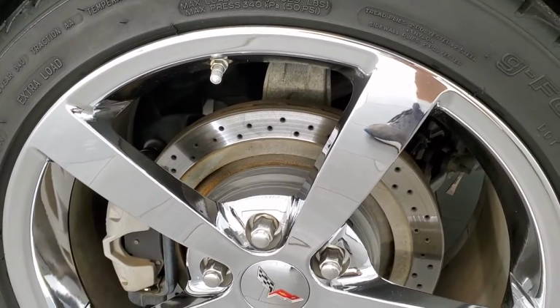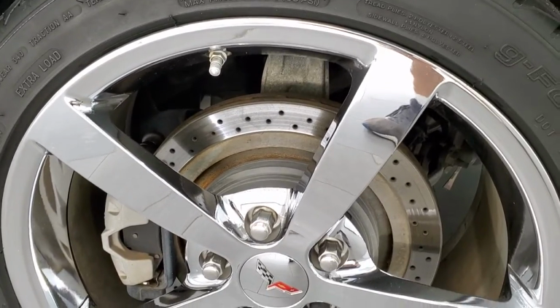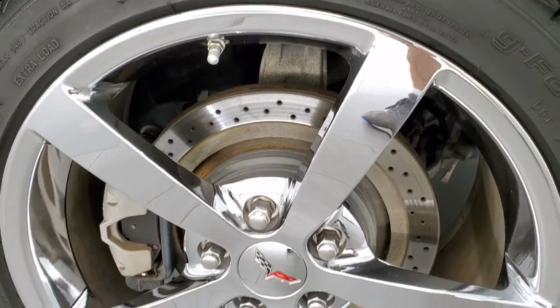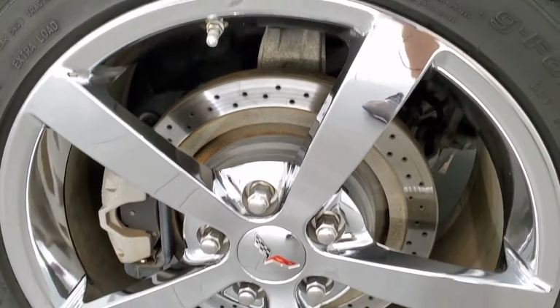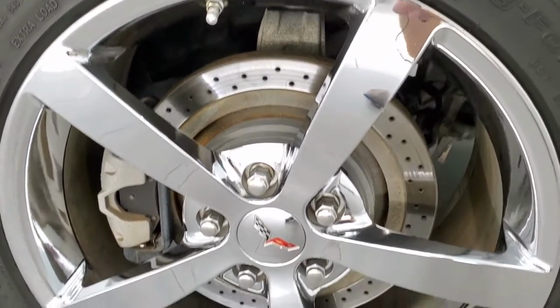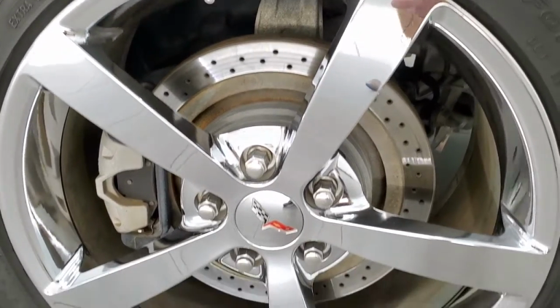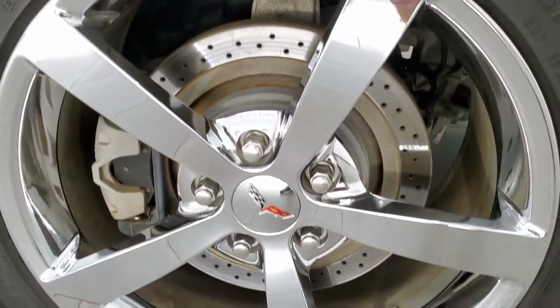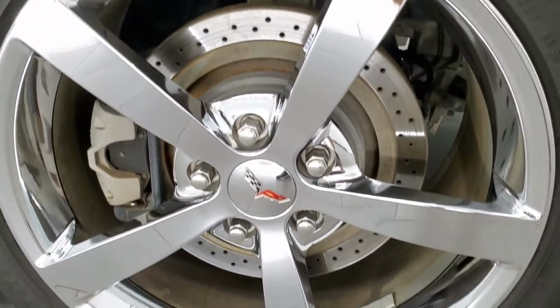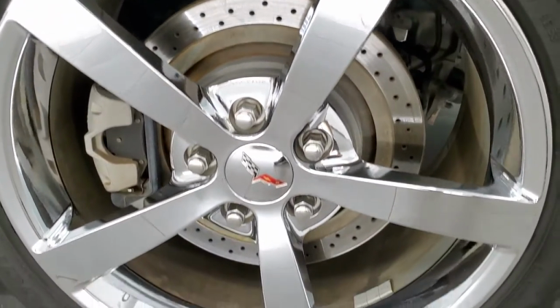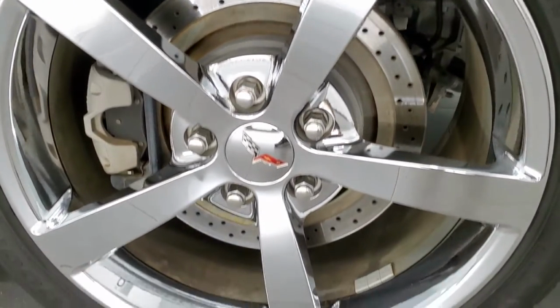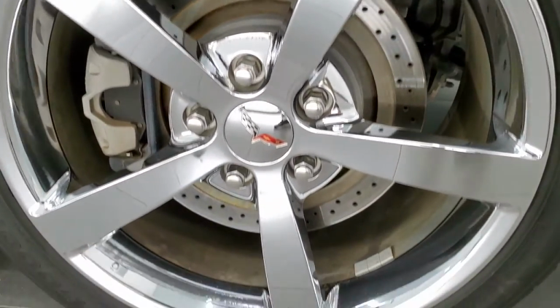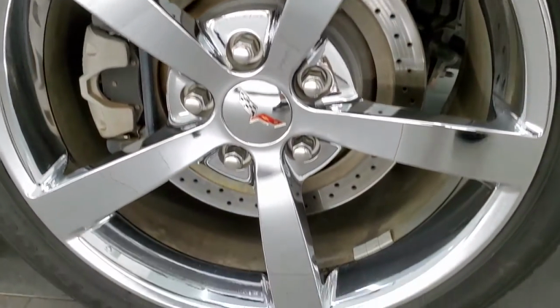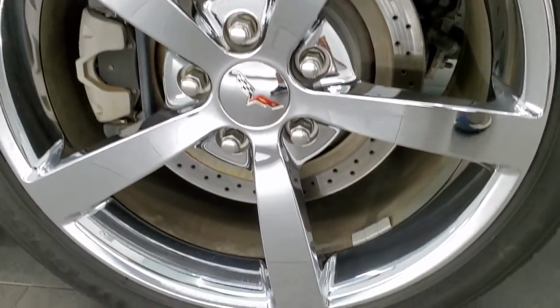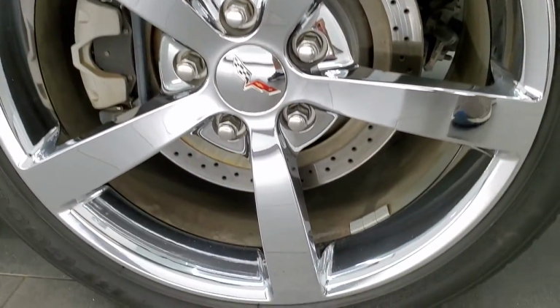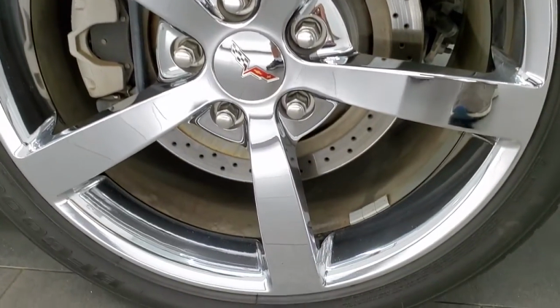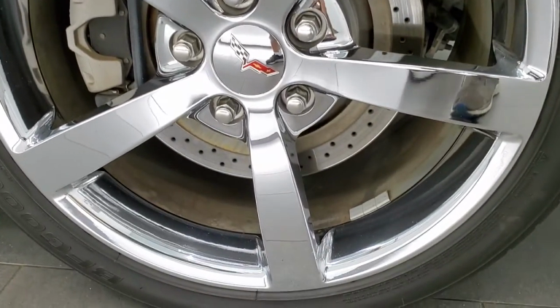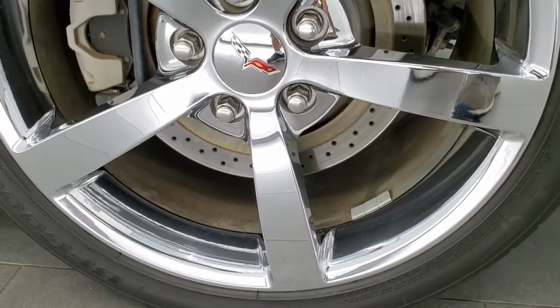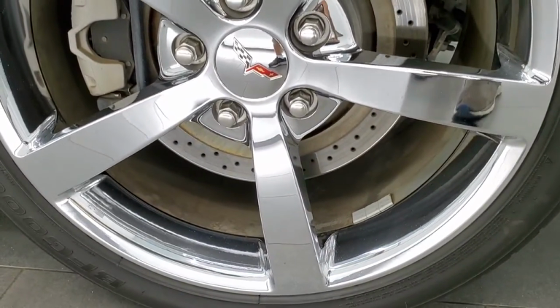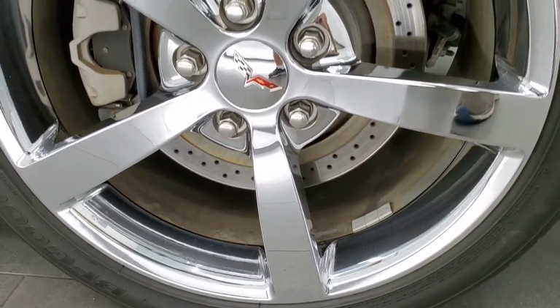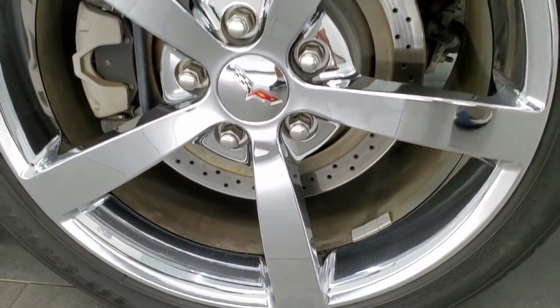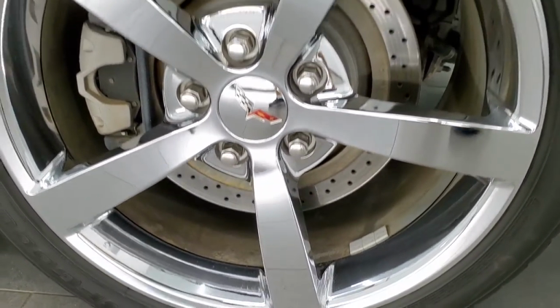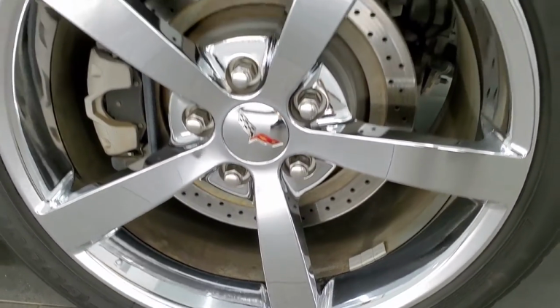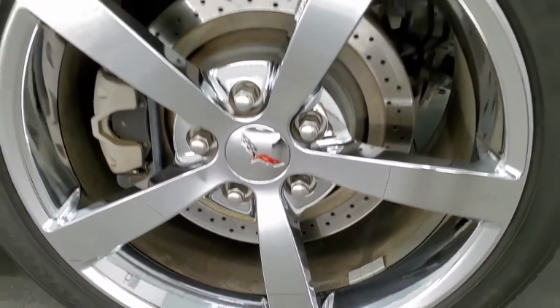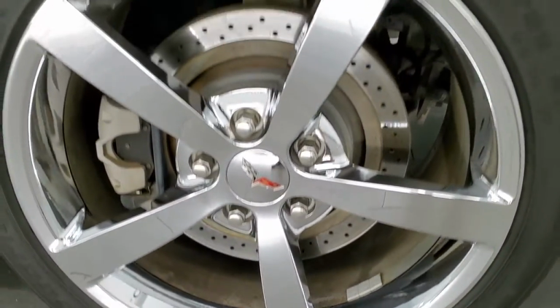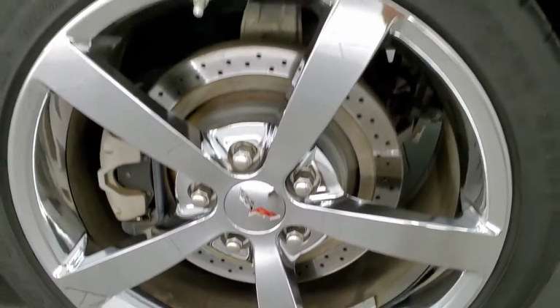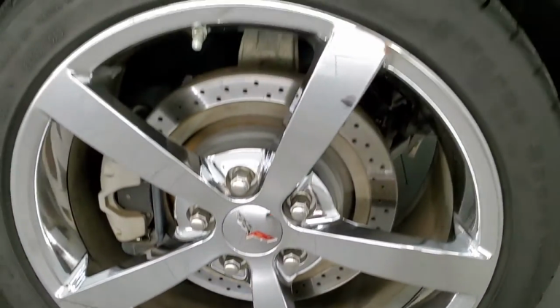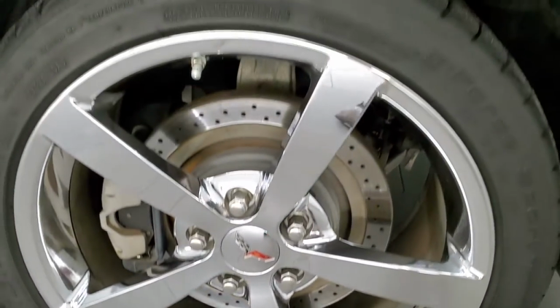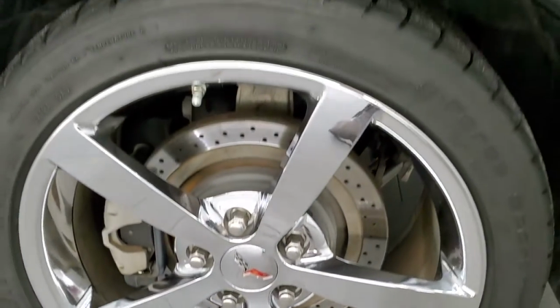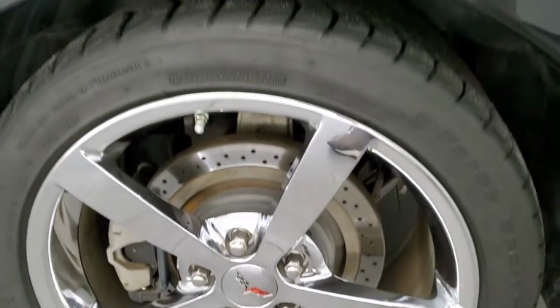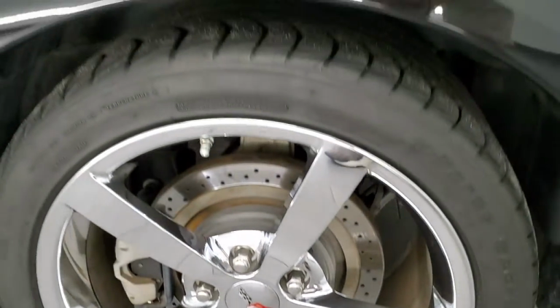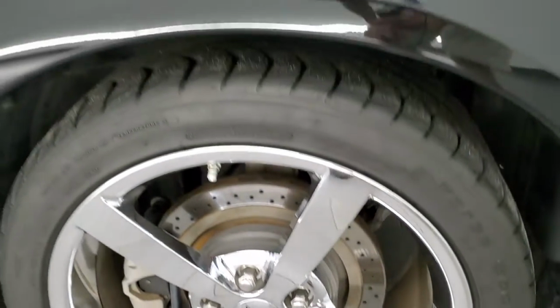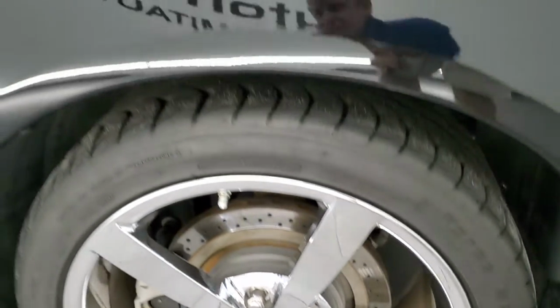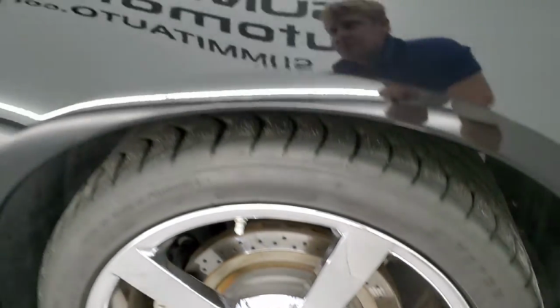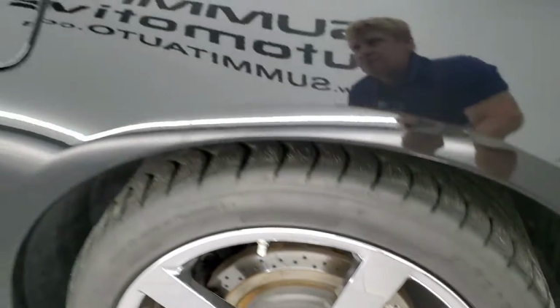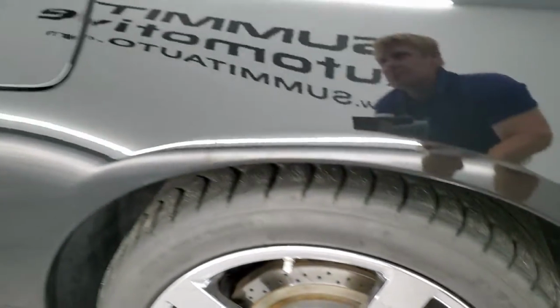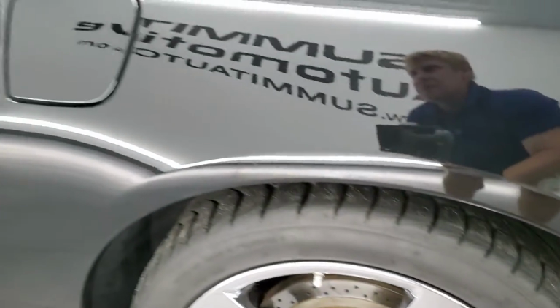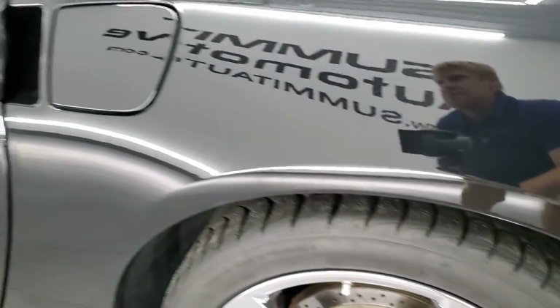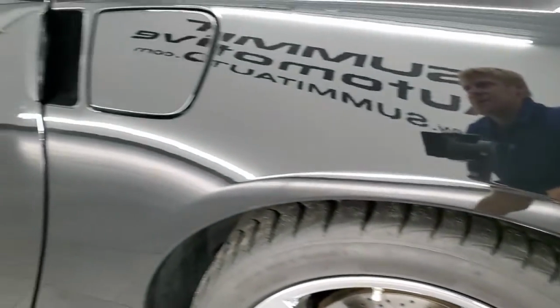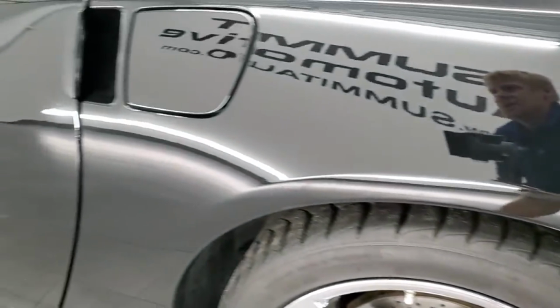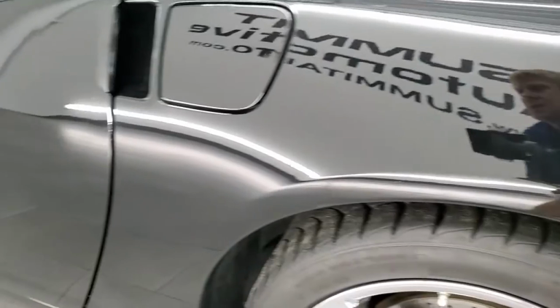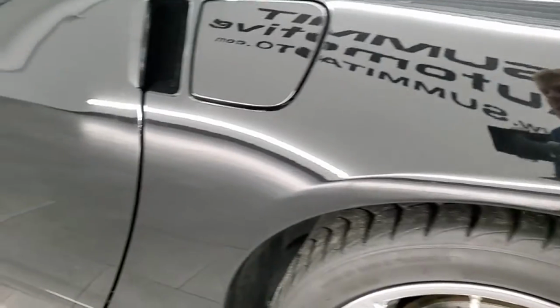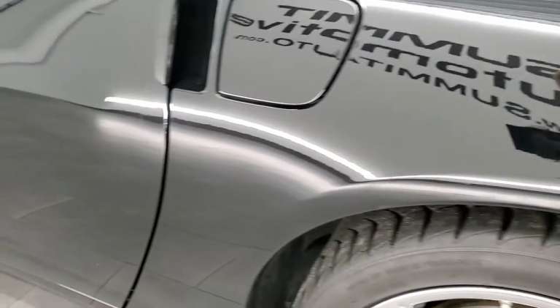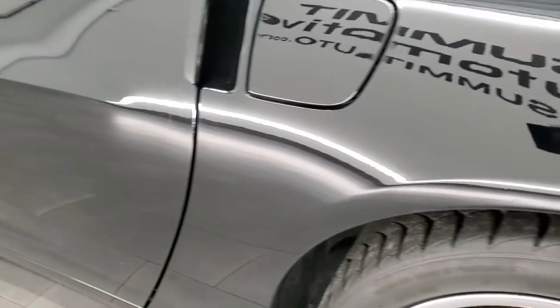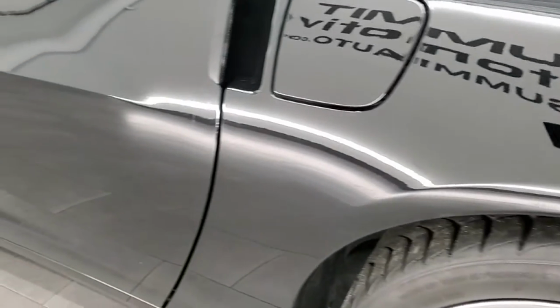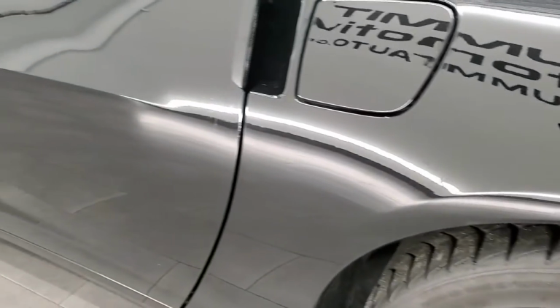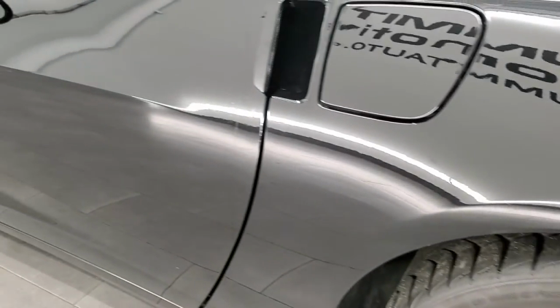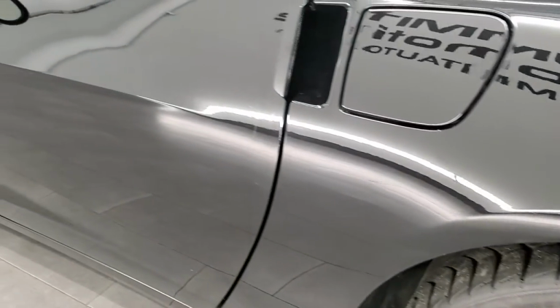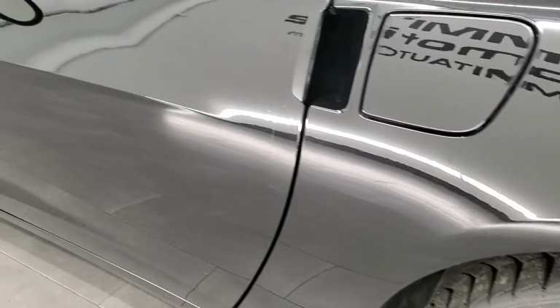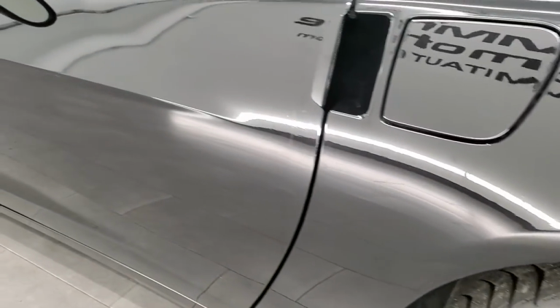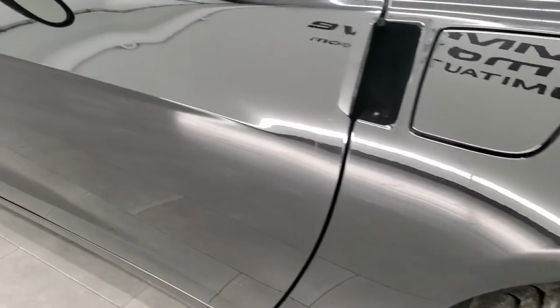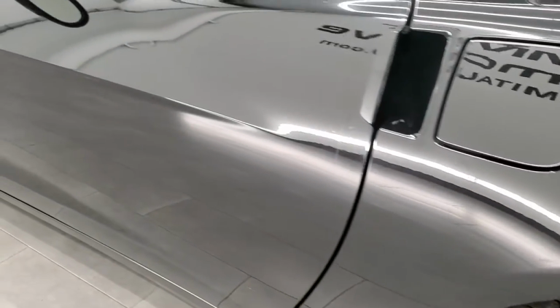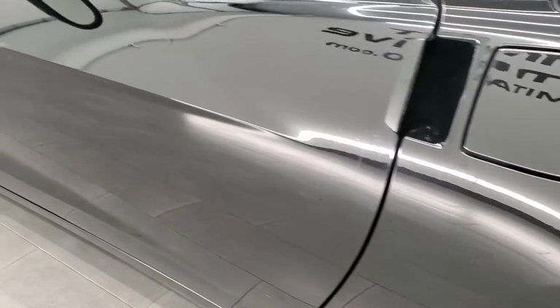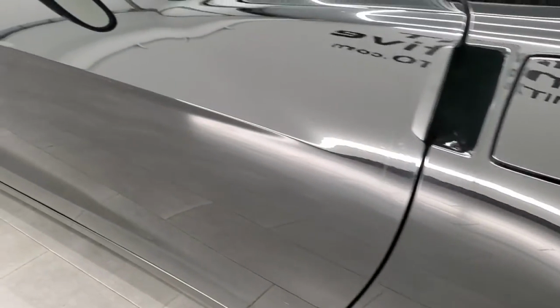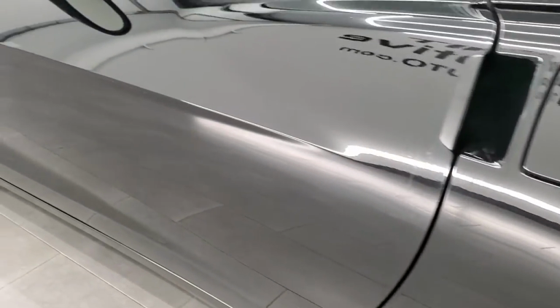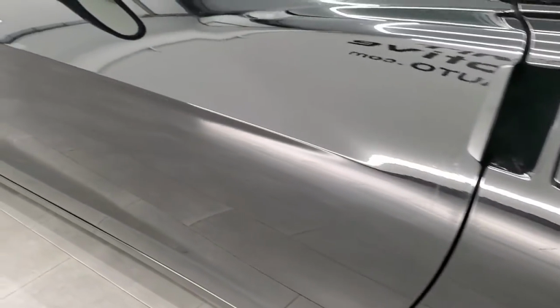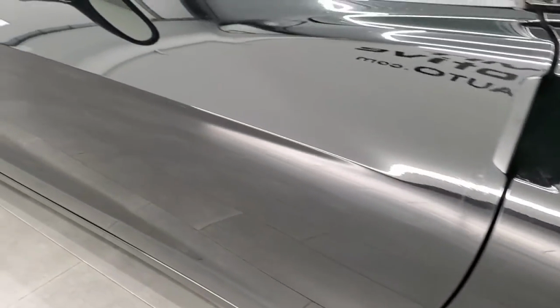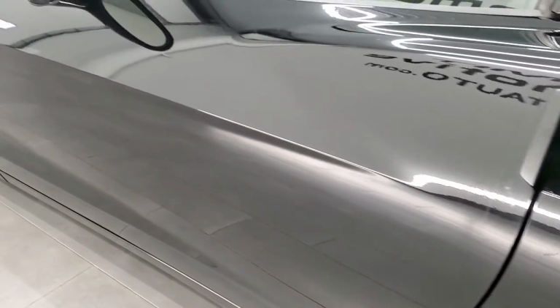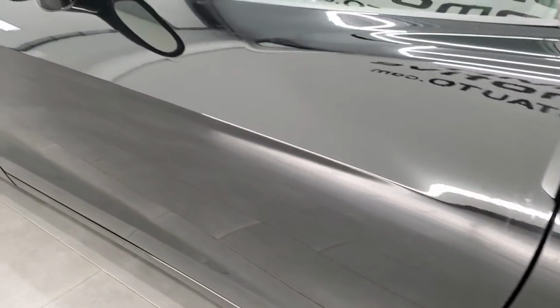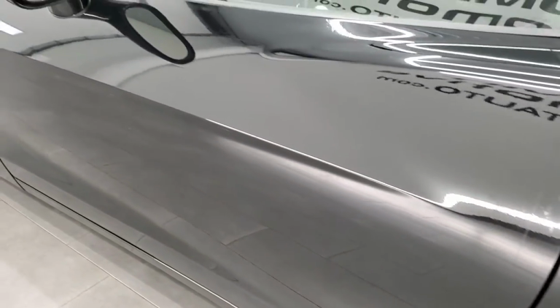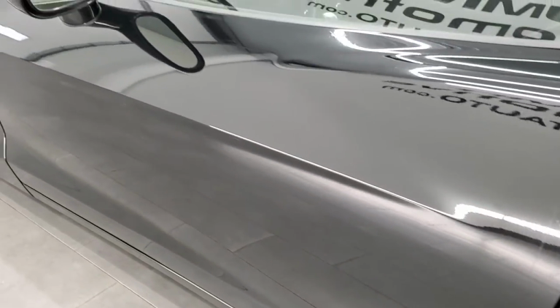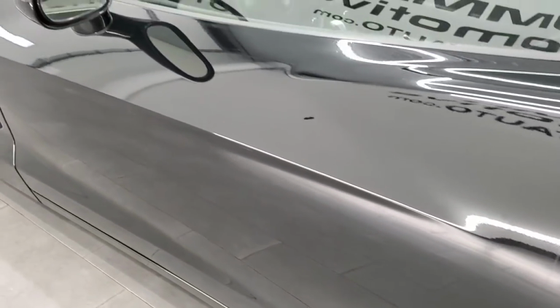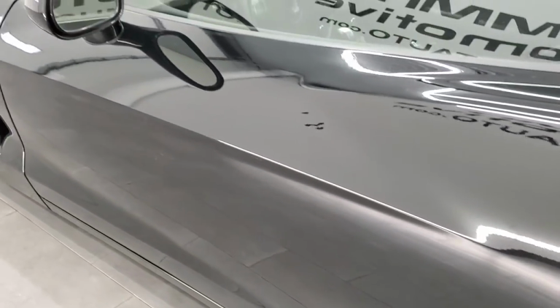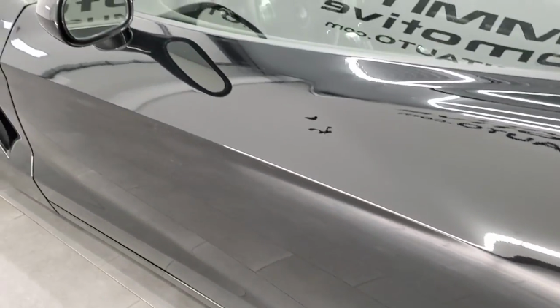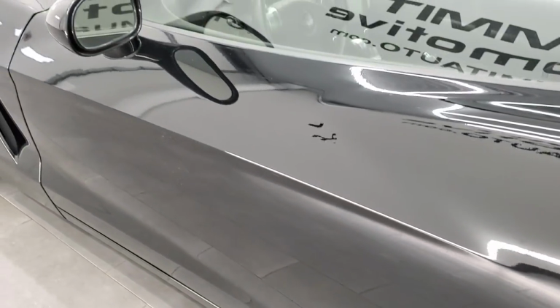Back rim is in excellent condition, no scuffs or scrapes. And the driver's side door looks really good as well.